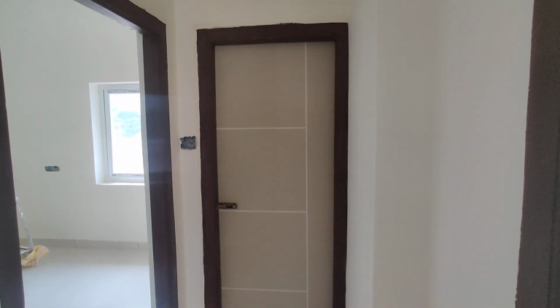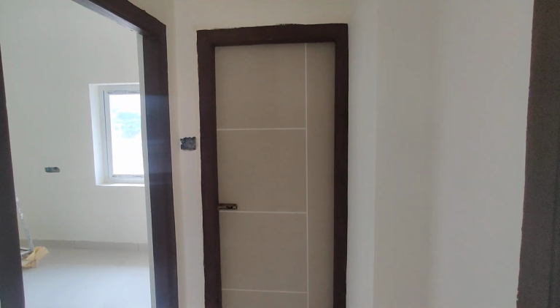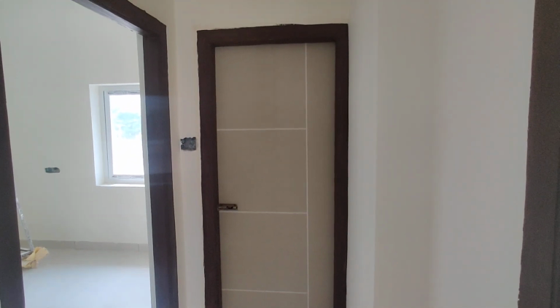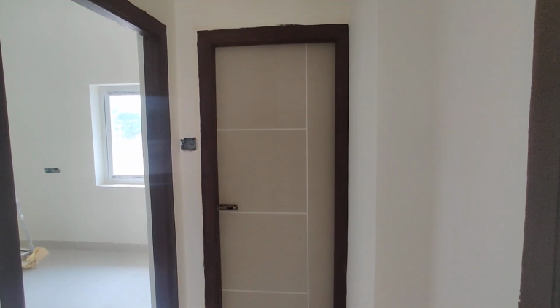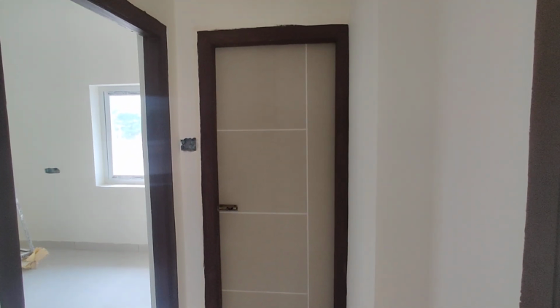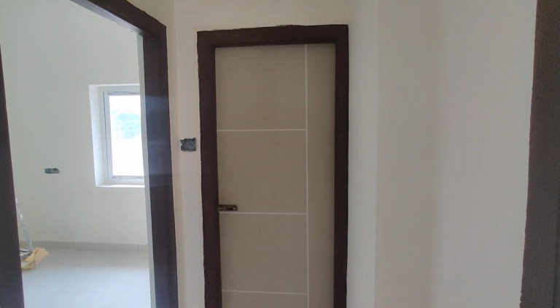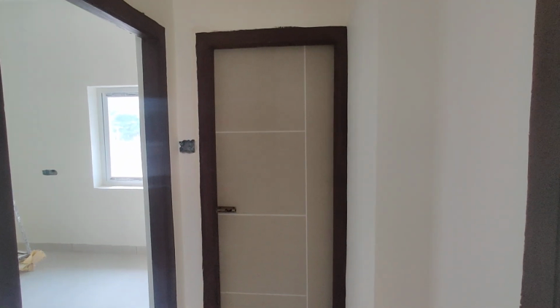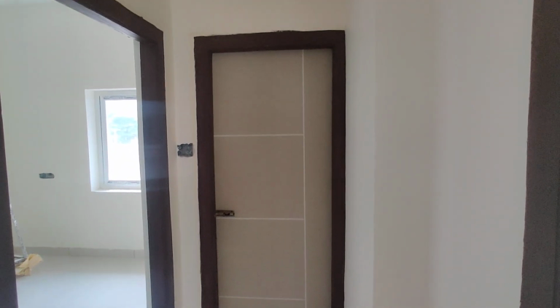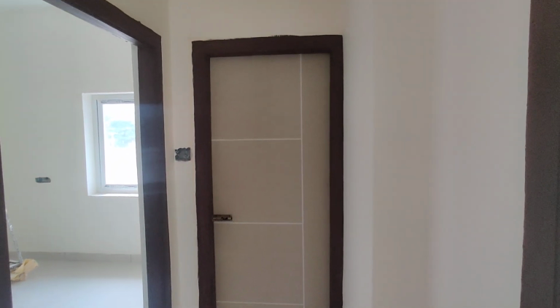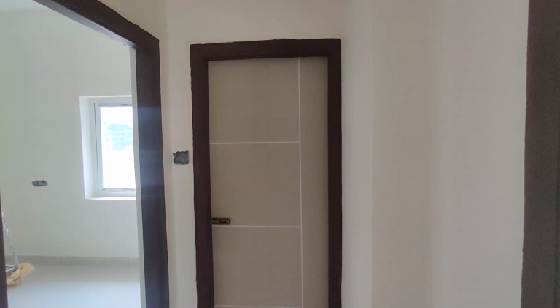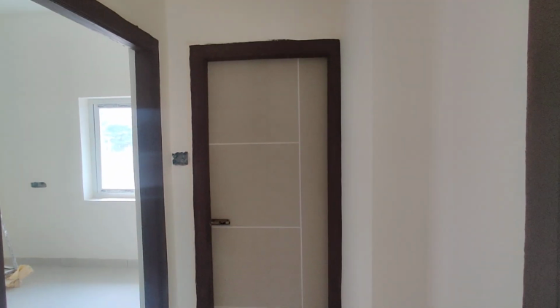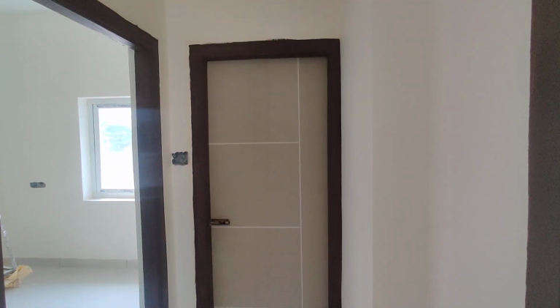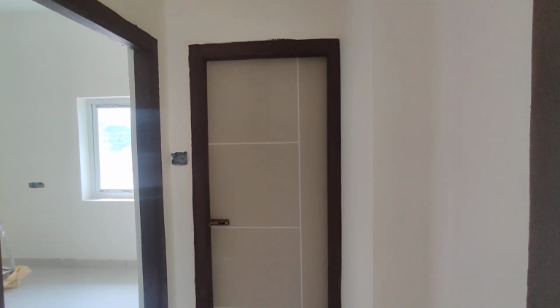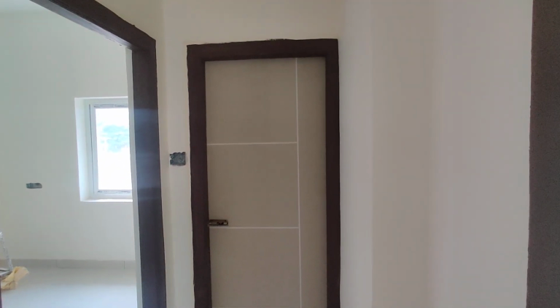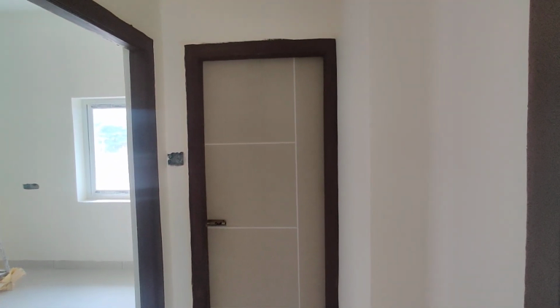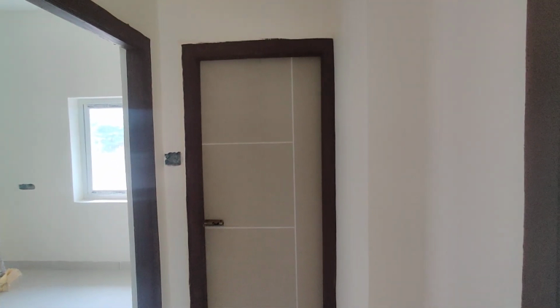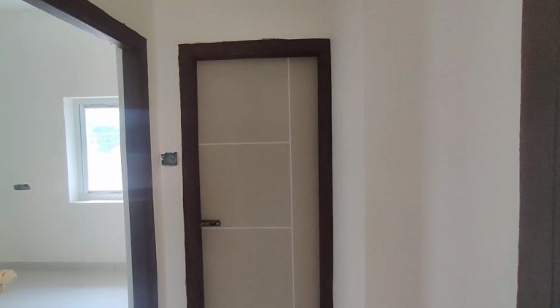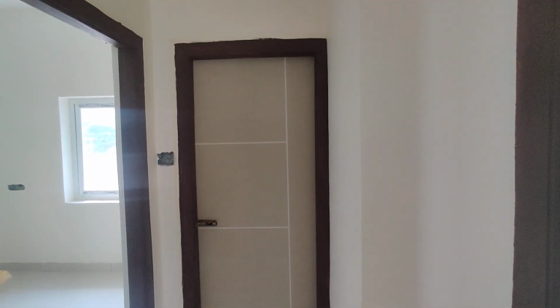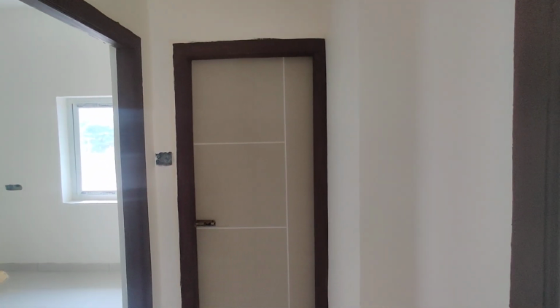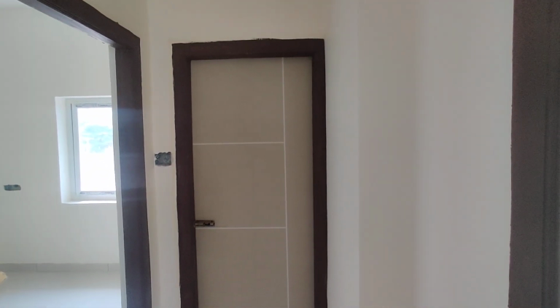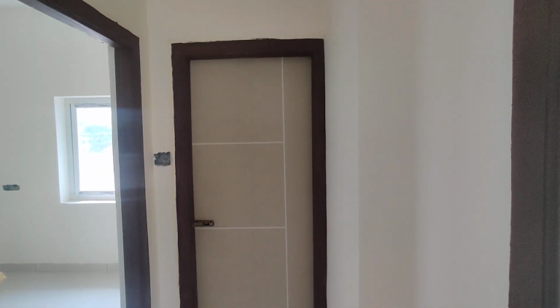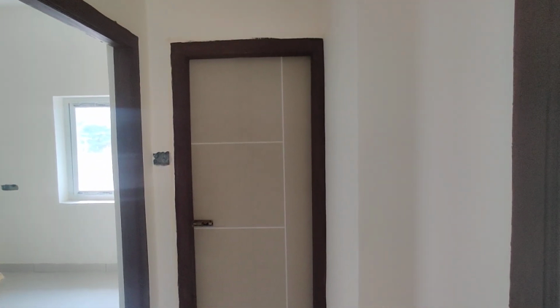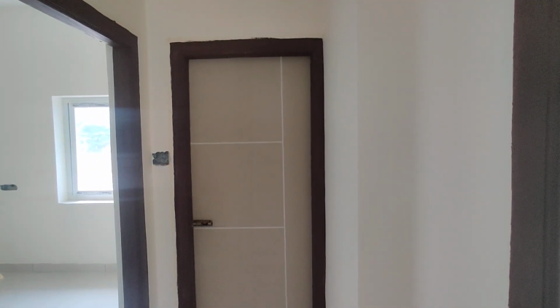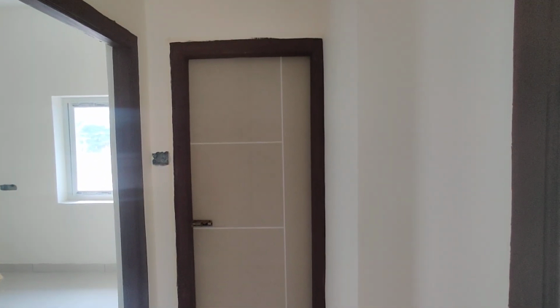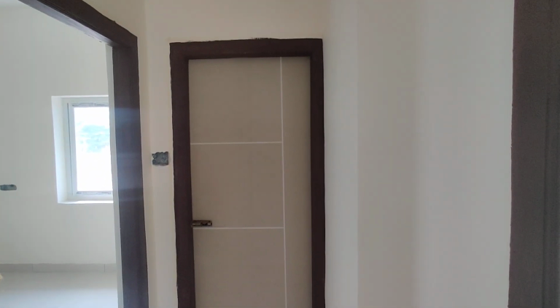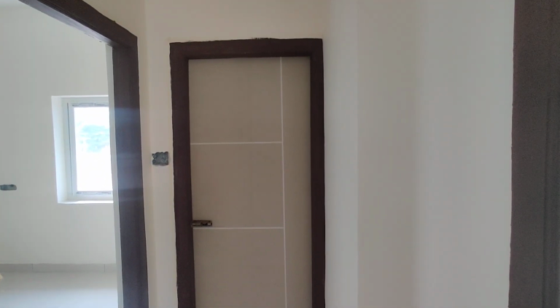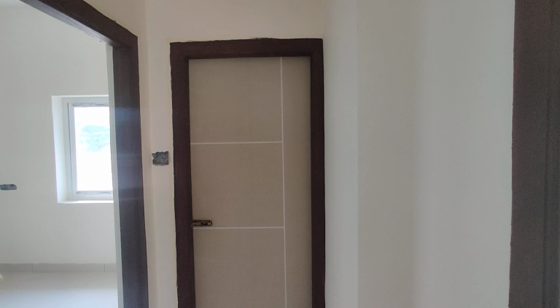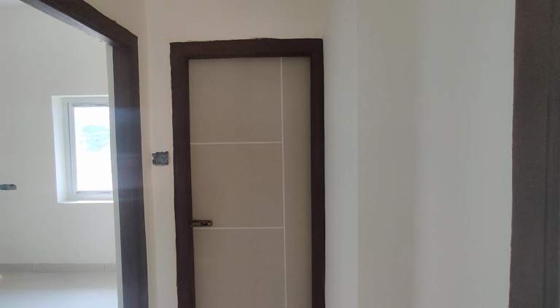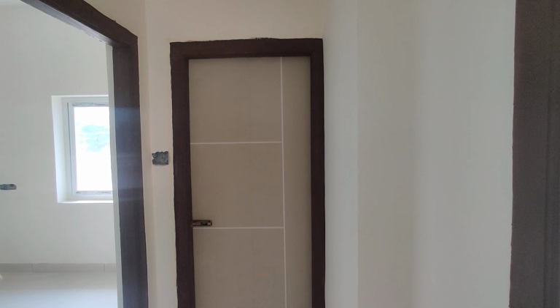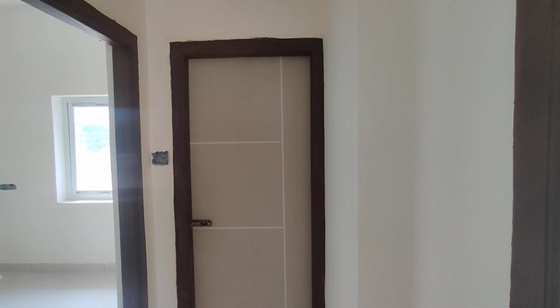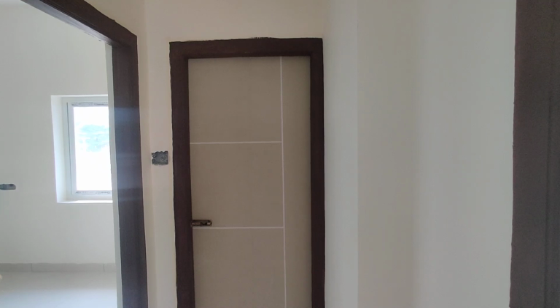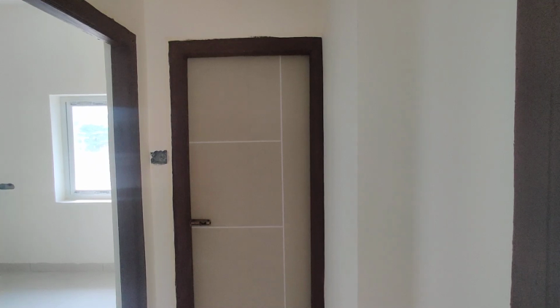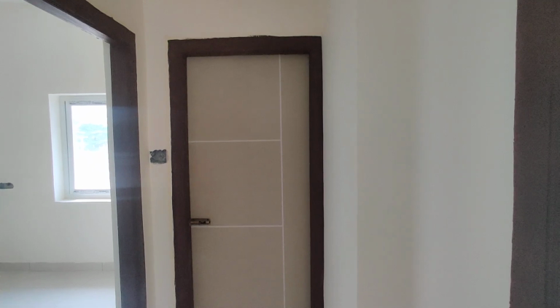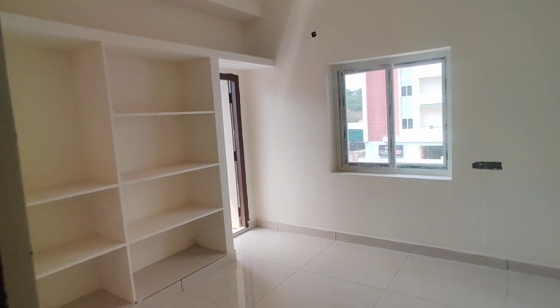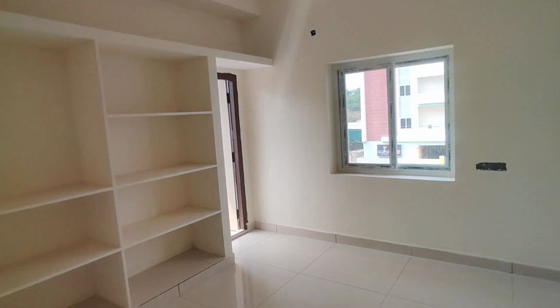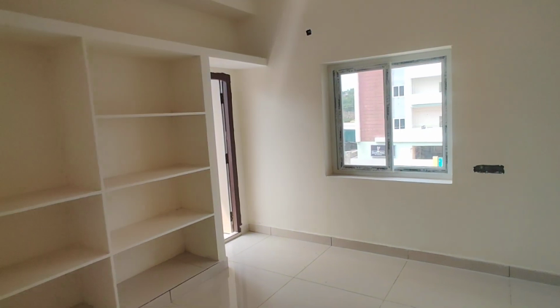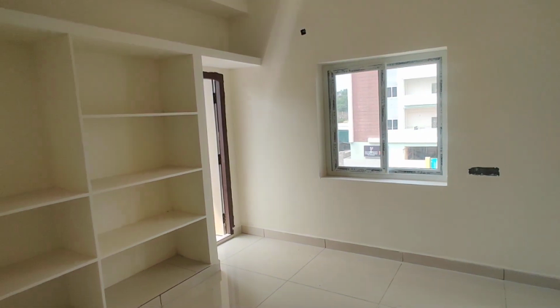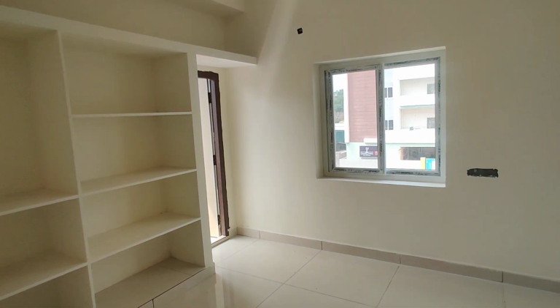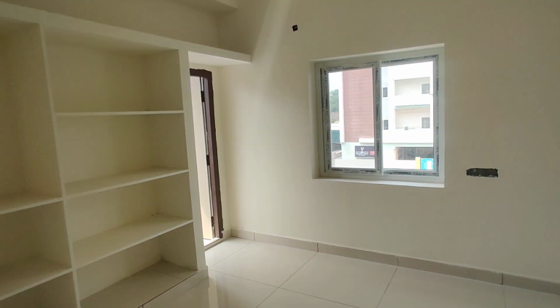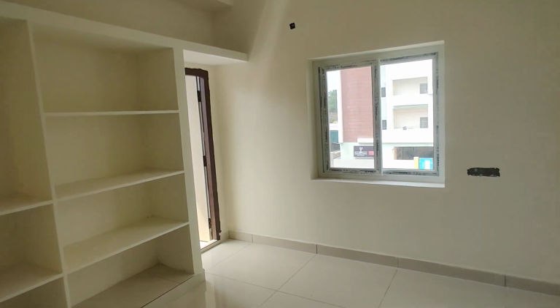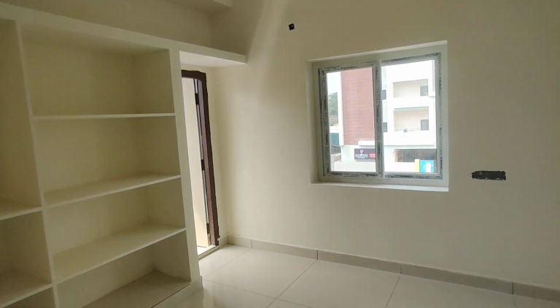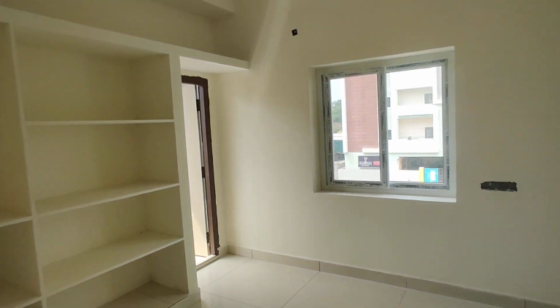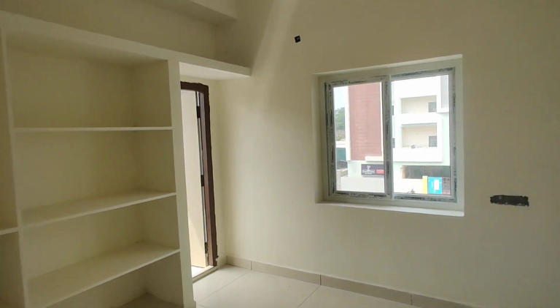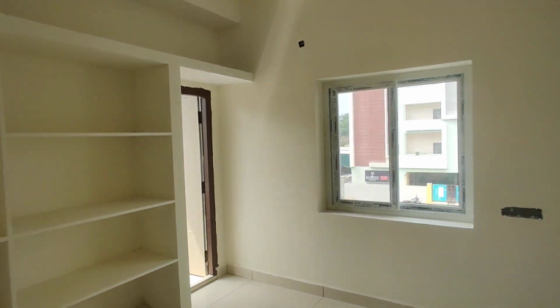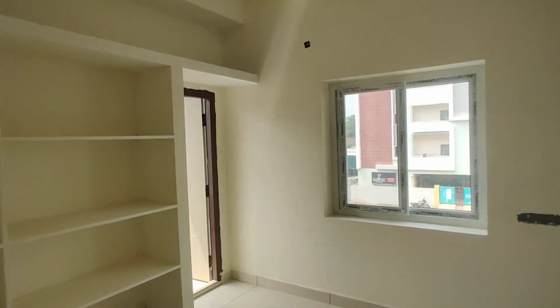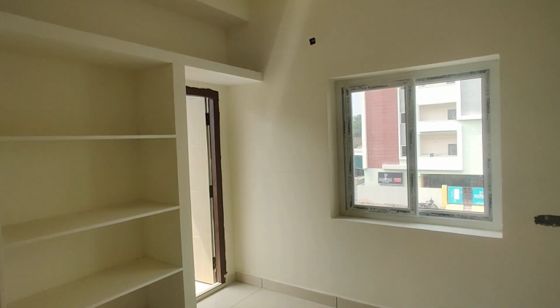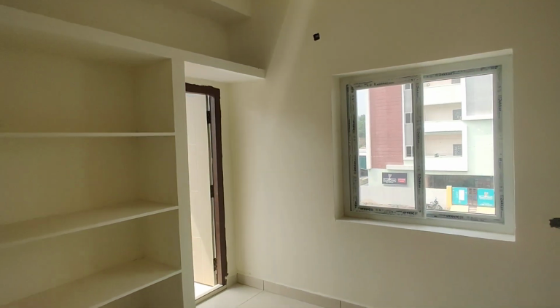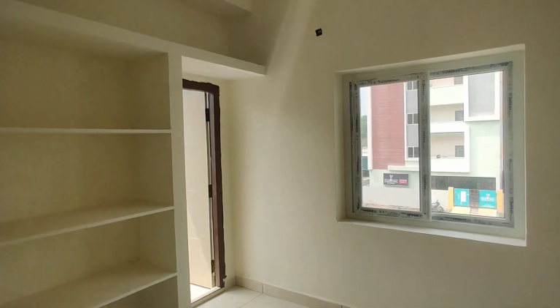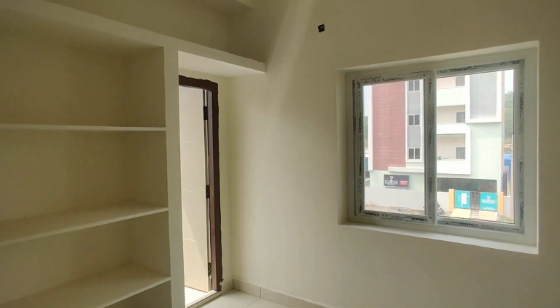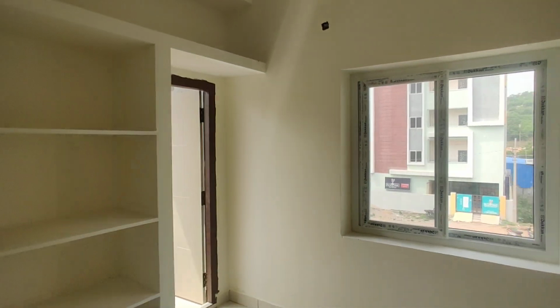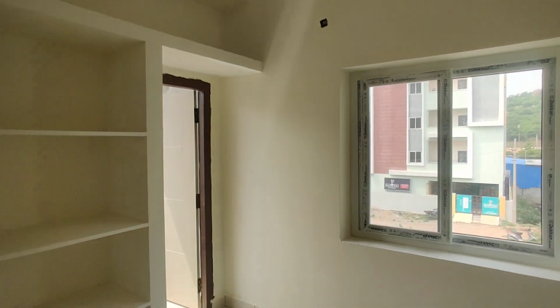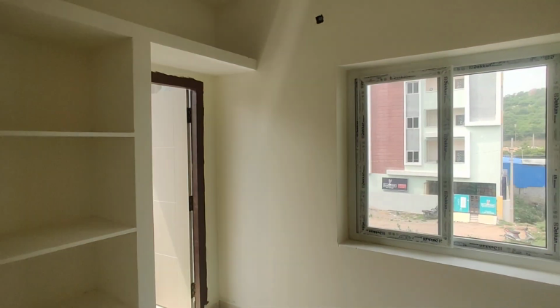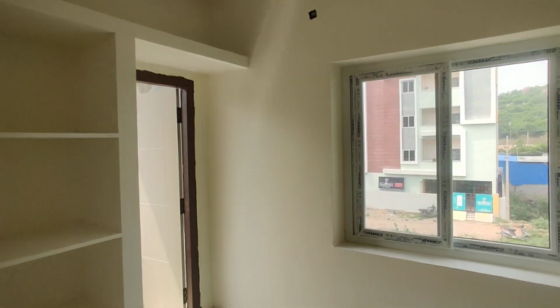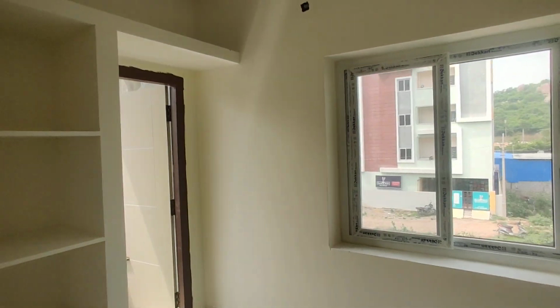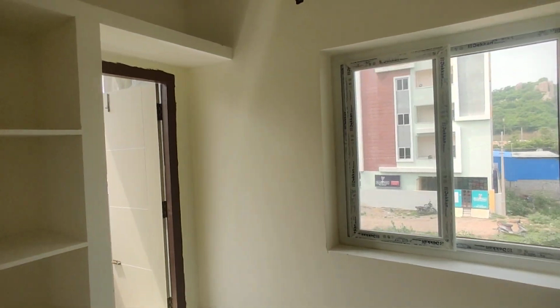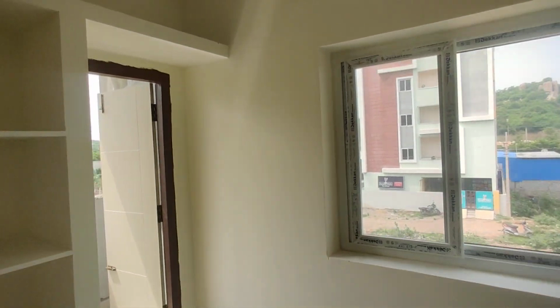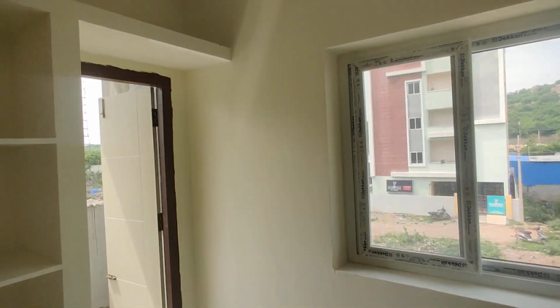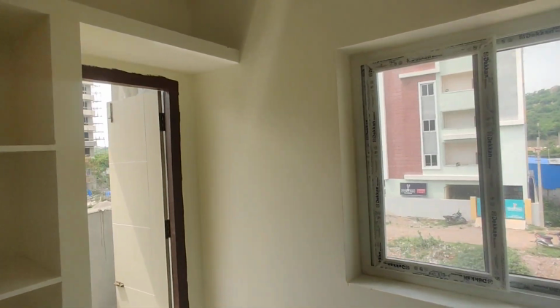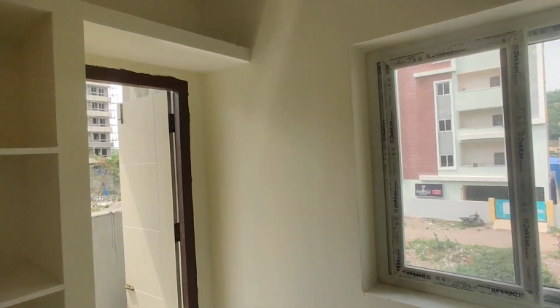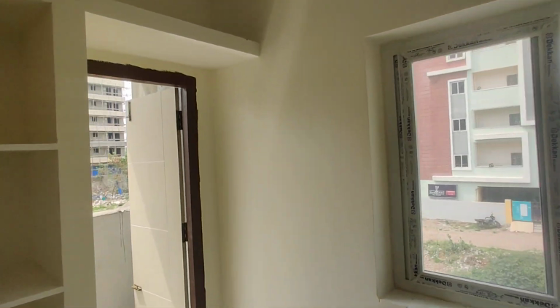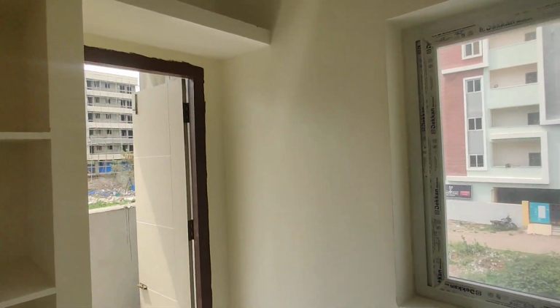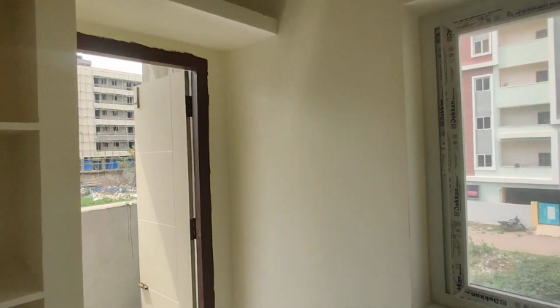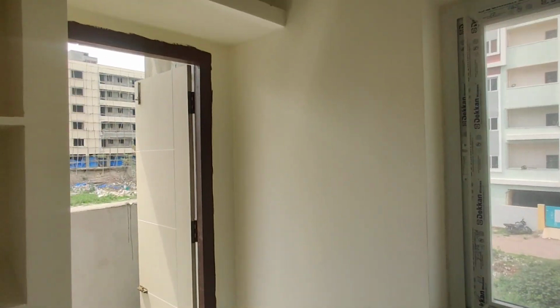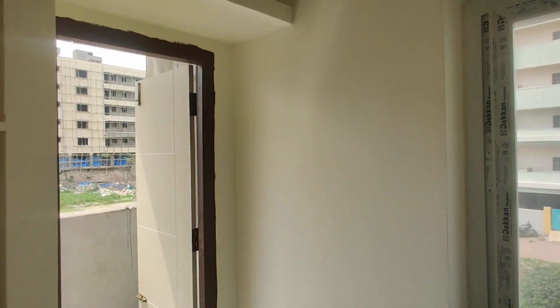This is a common washroom. And this is a balcony — you can see it.